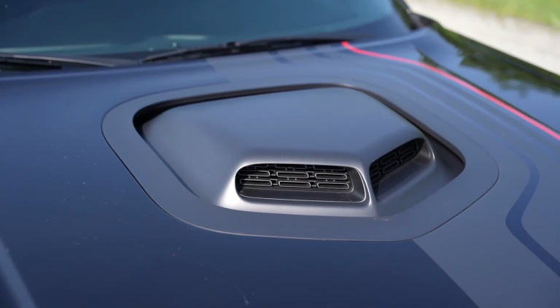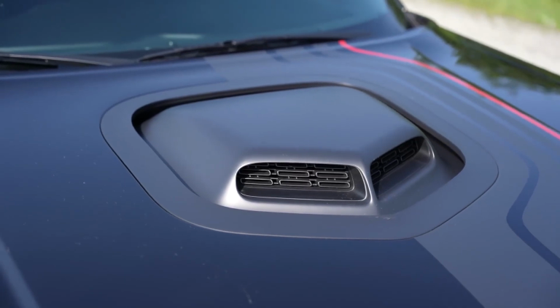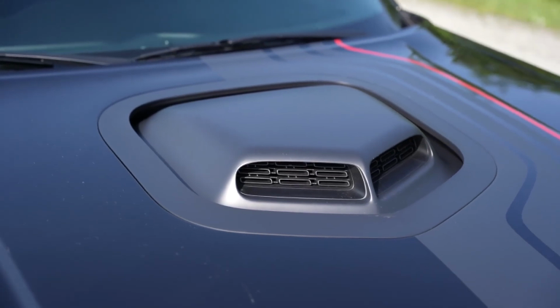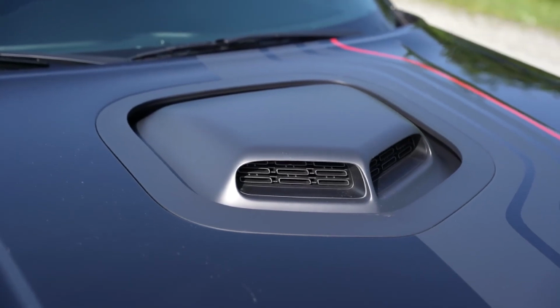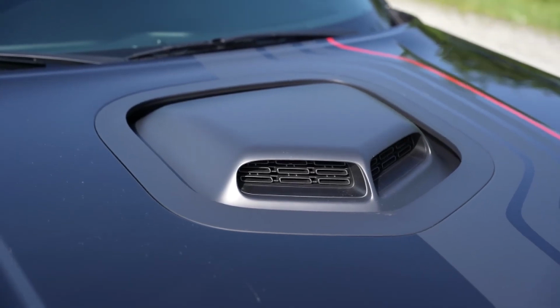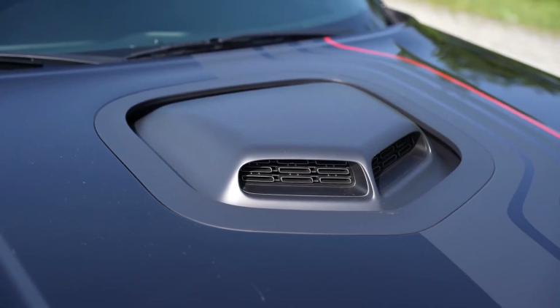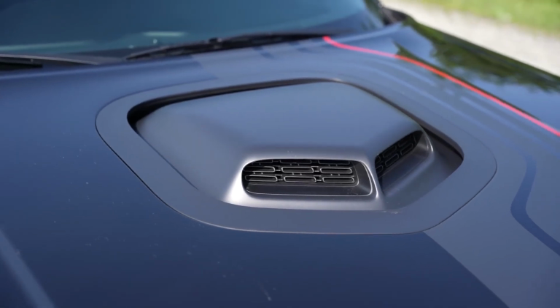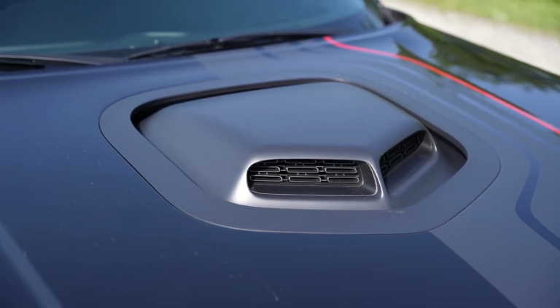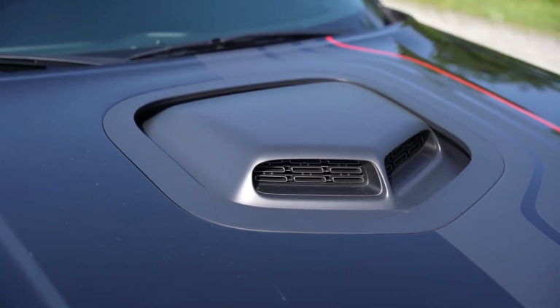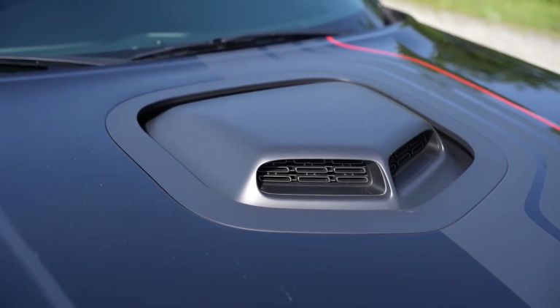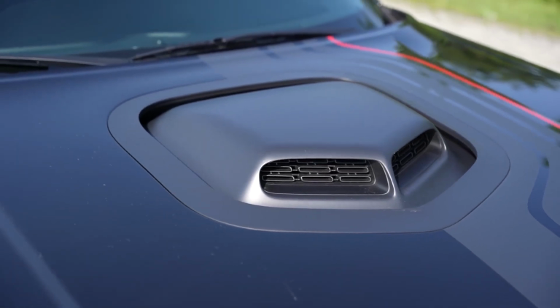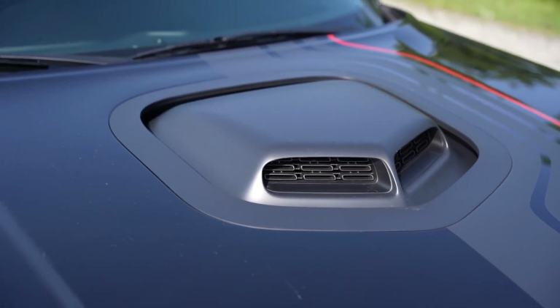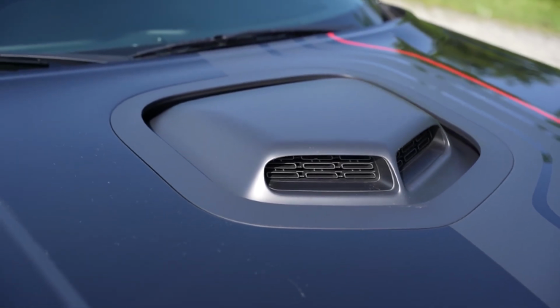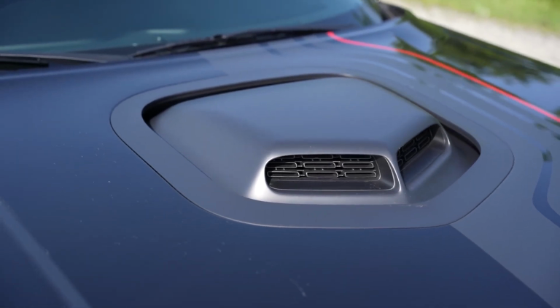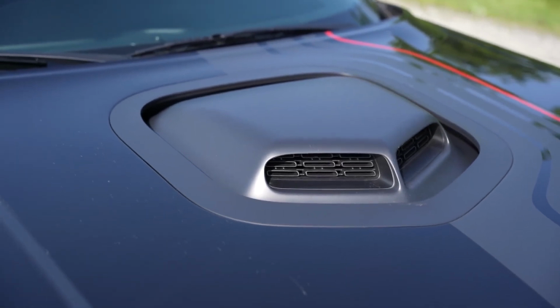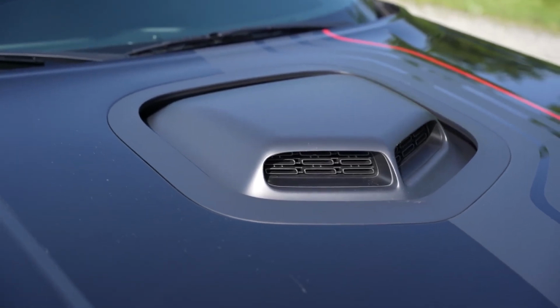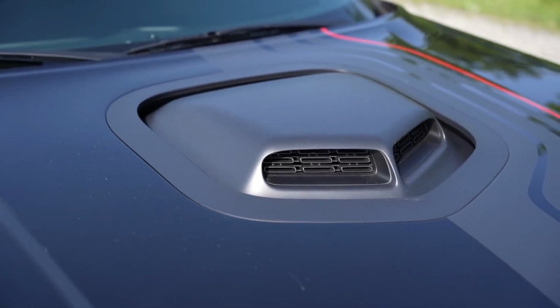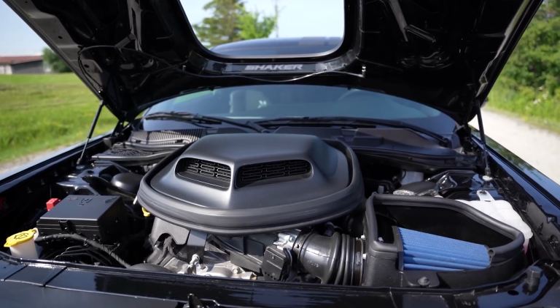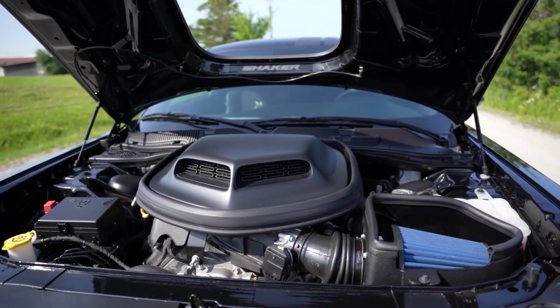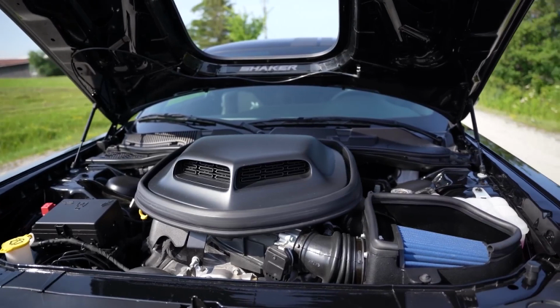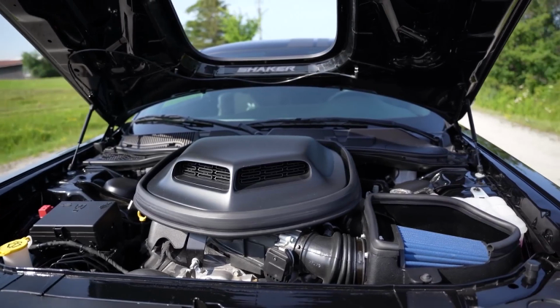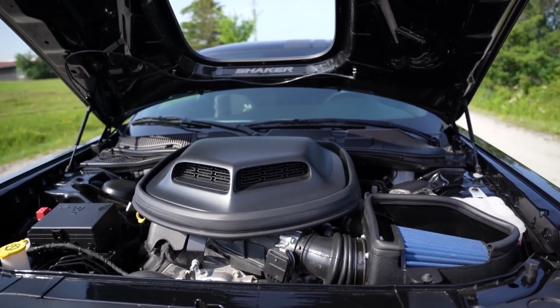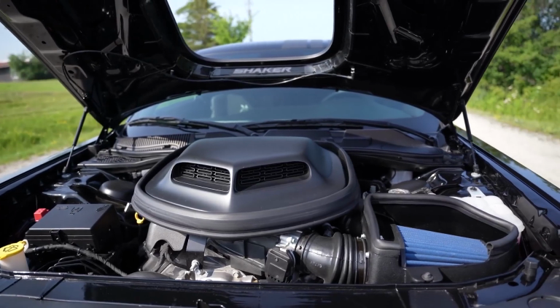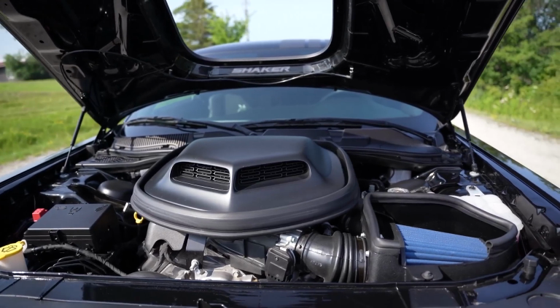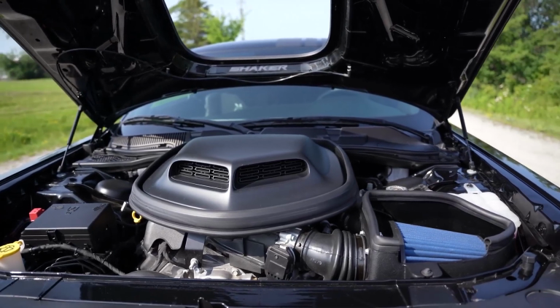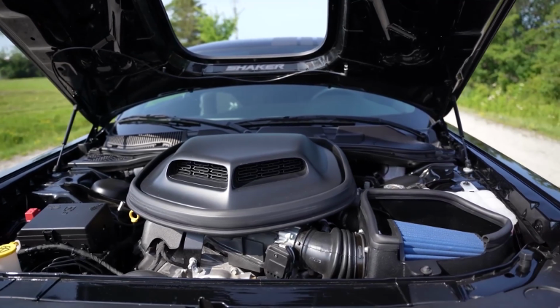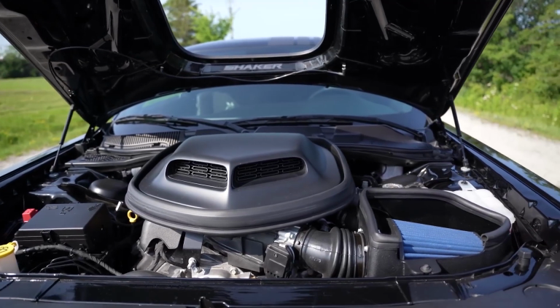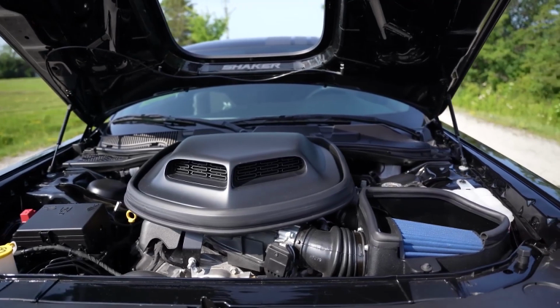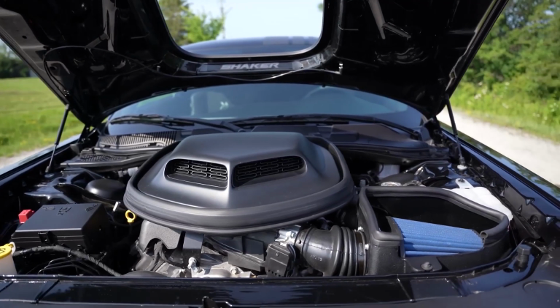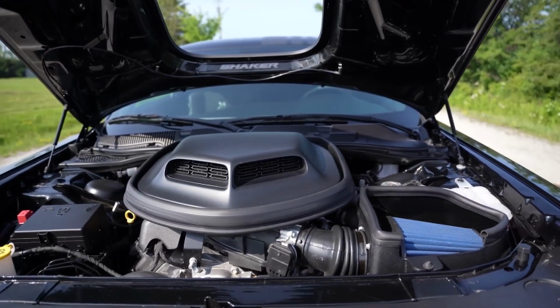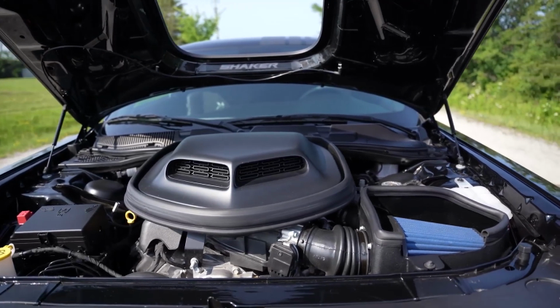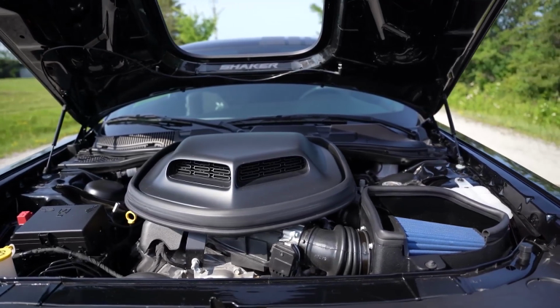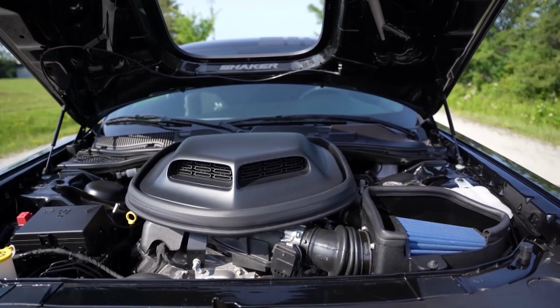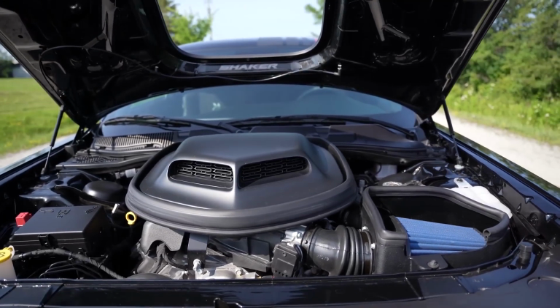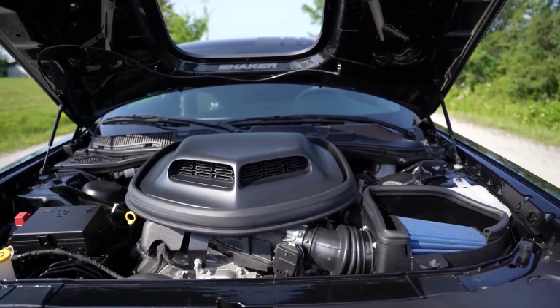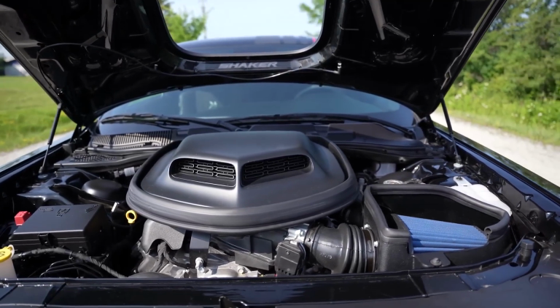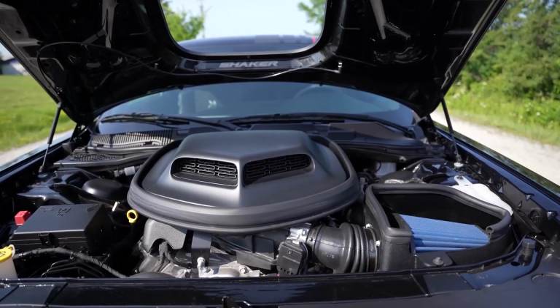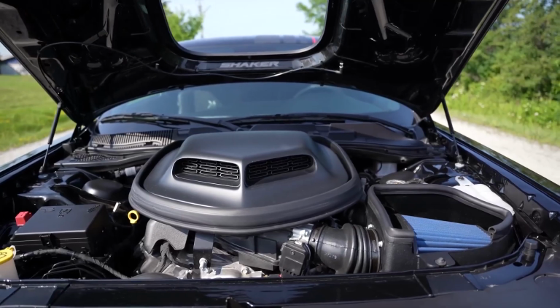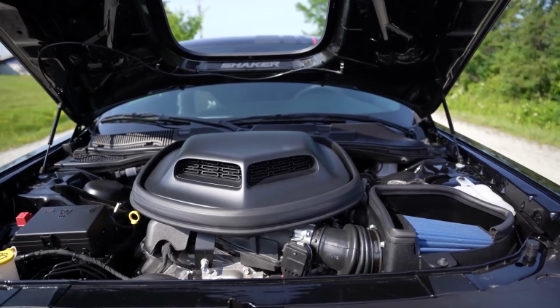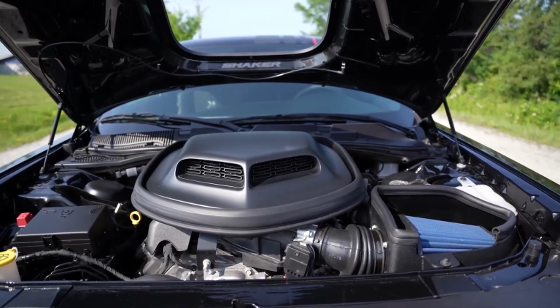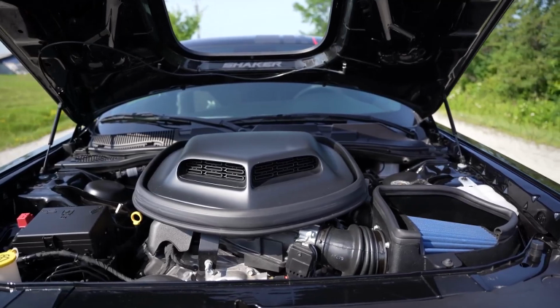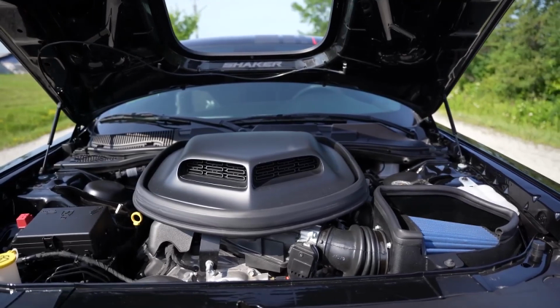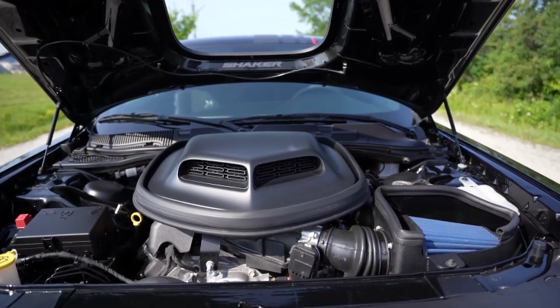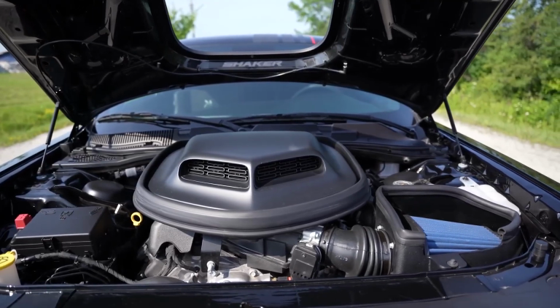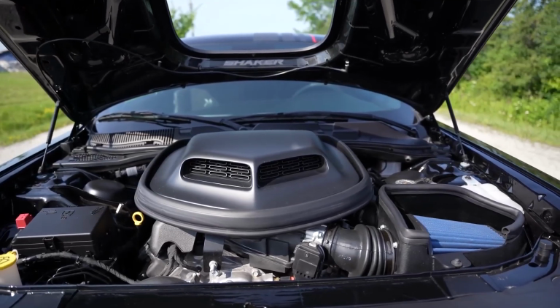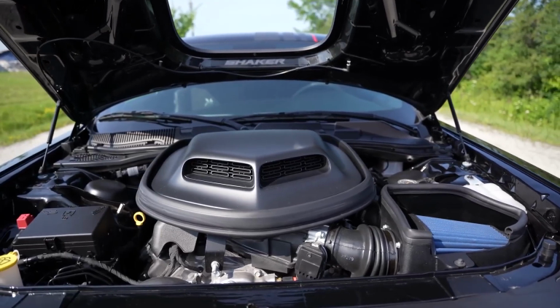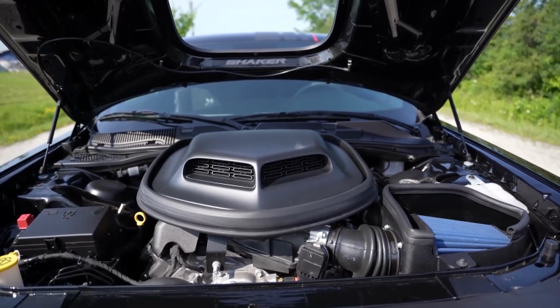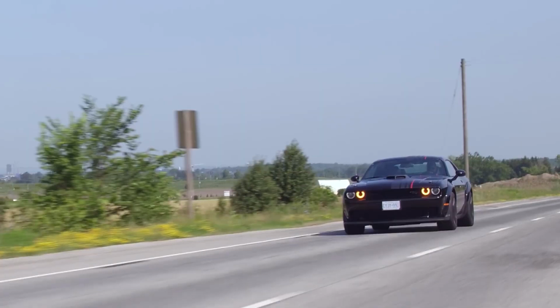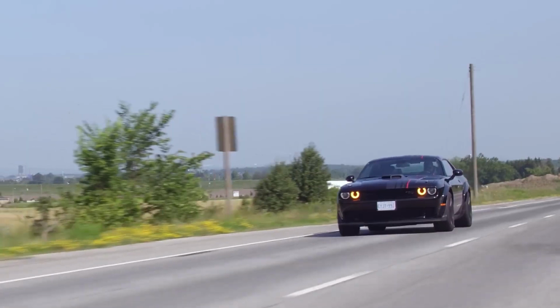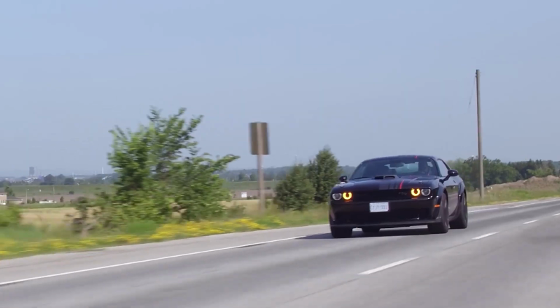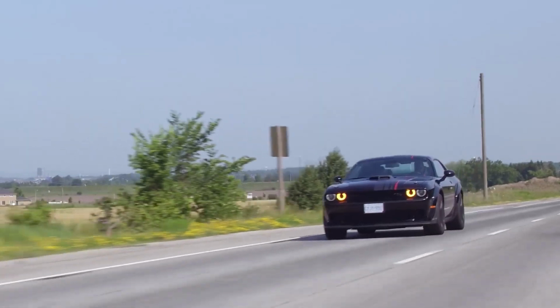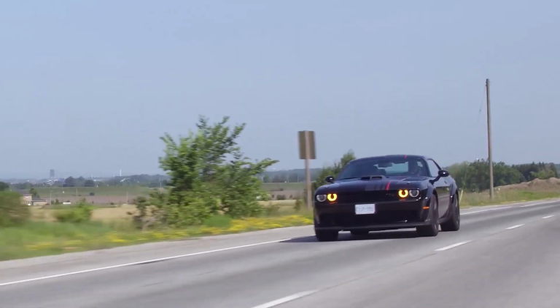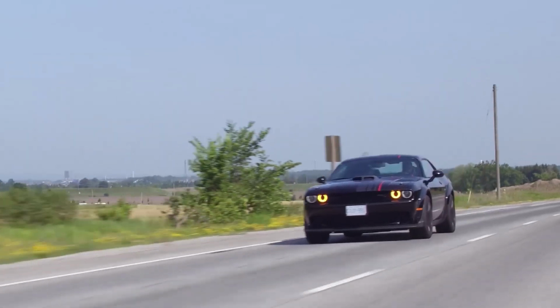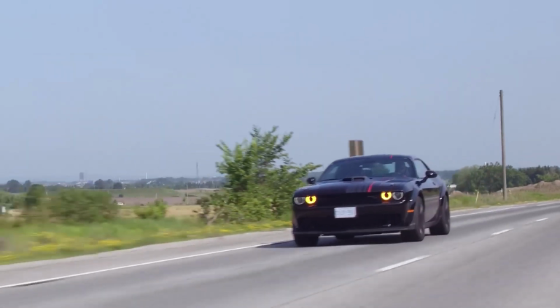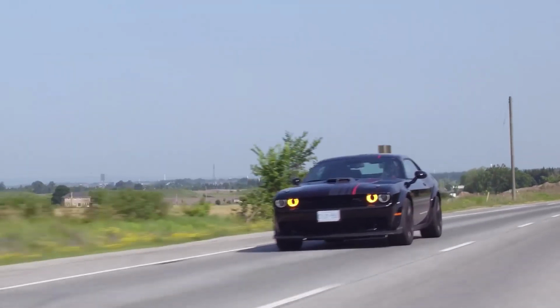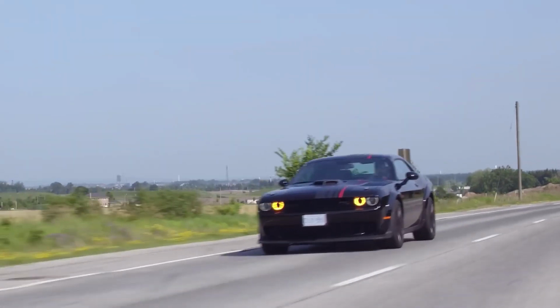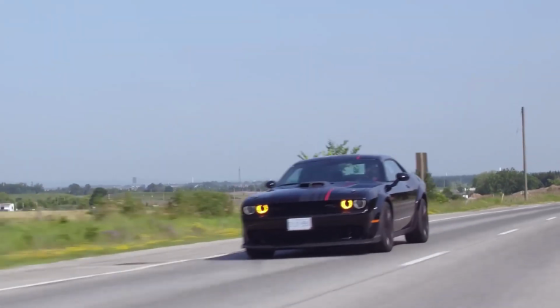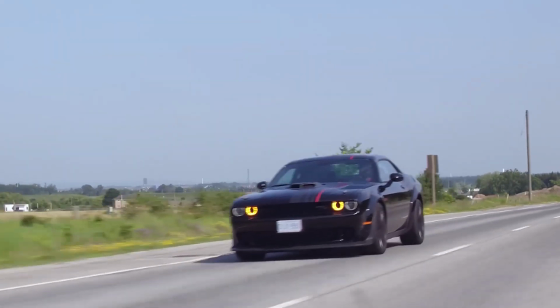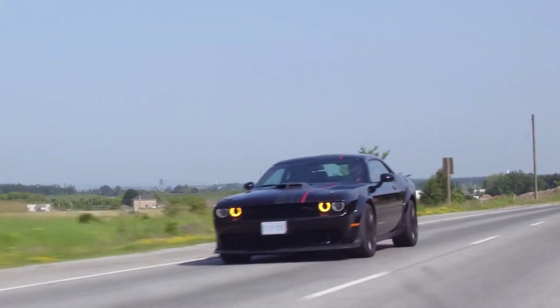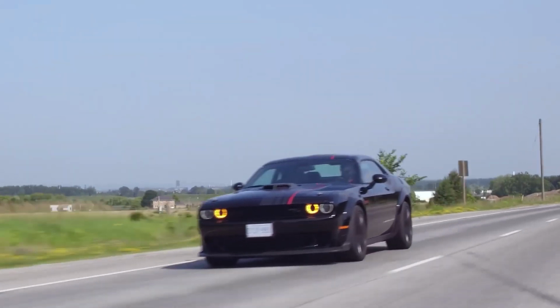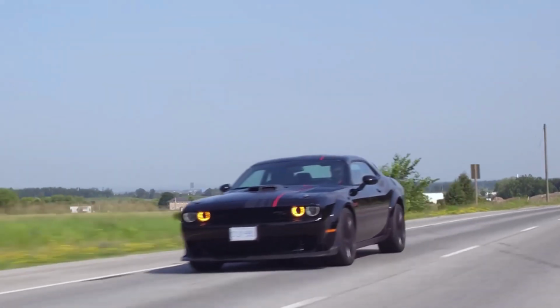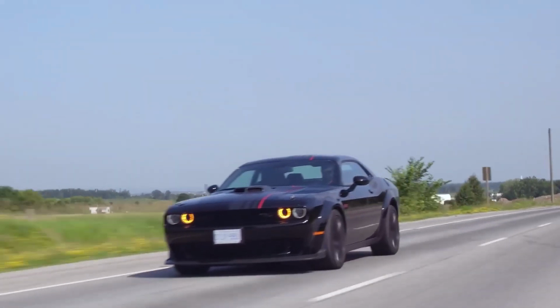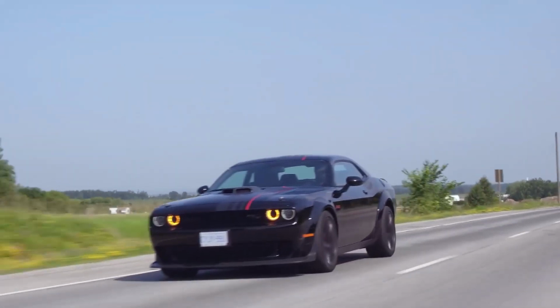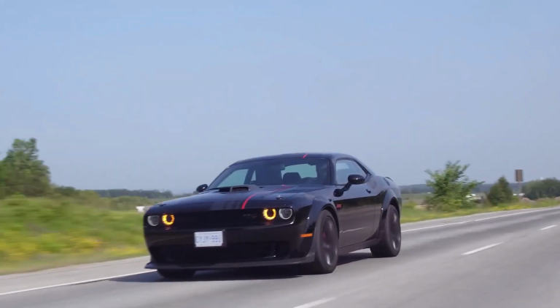The Dodge Challenger starts at around $30,000, but it can get up to $70,000 for the top-of-the-line SRT Hellcat Redeye Widebody.